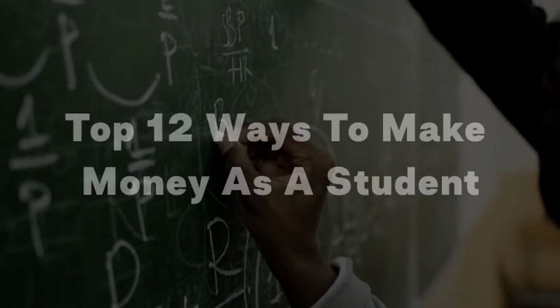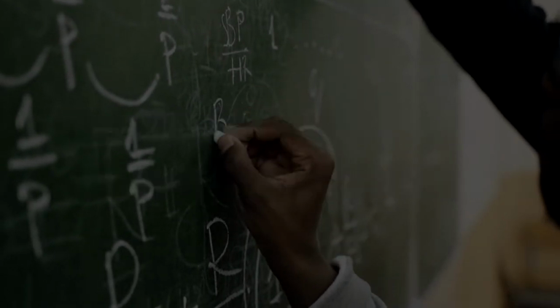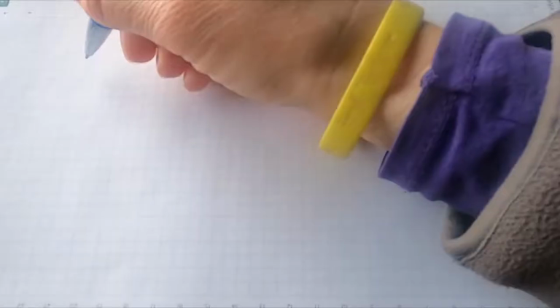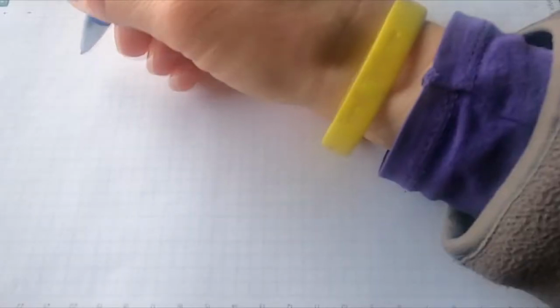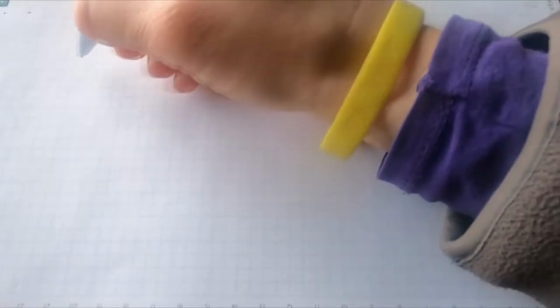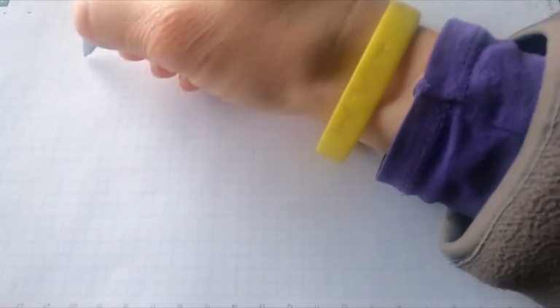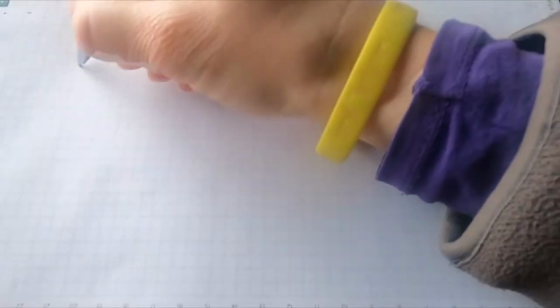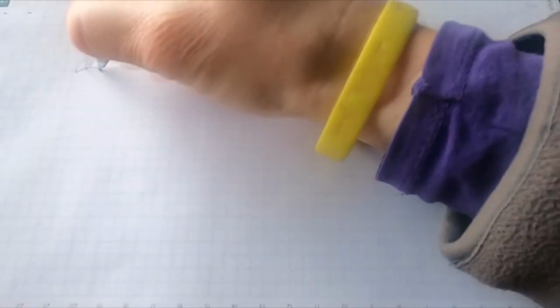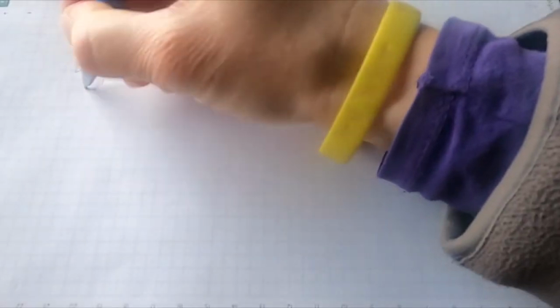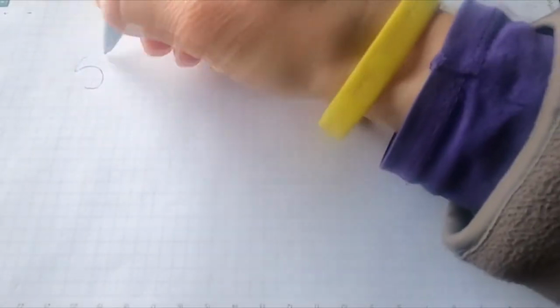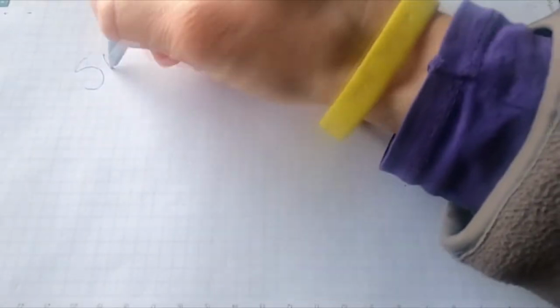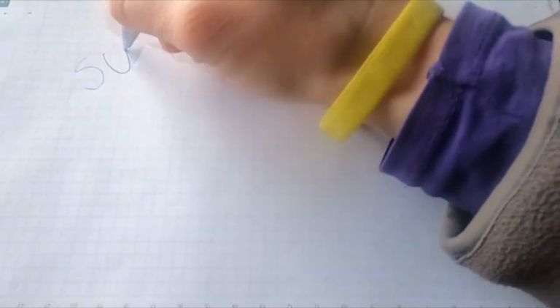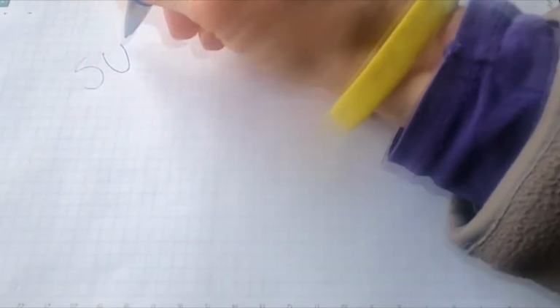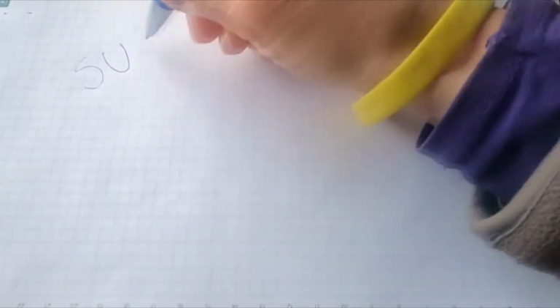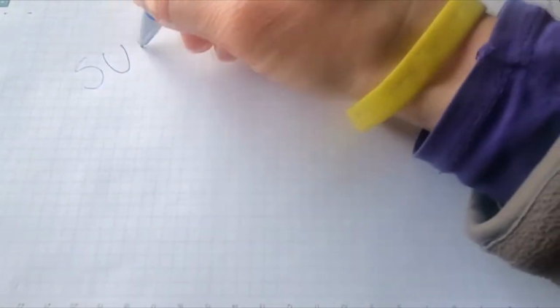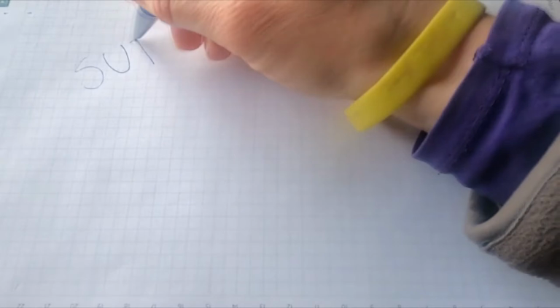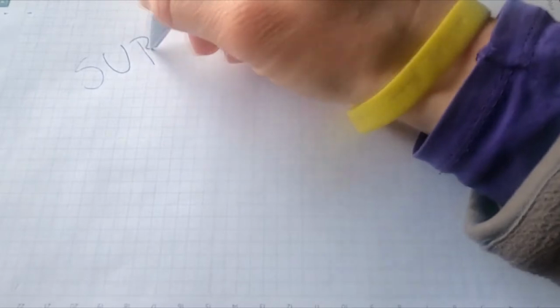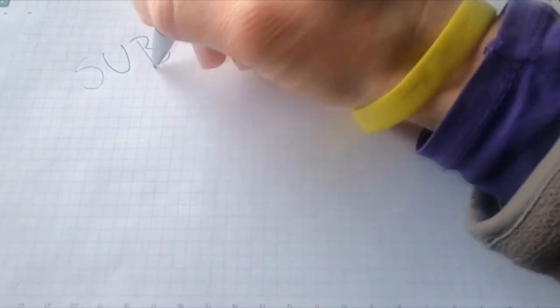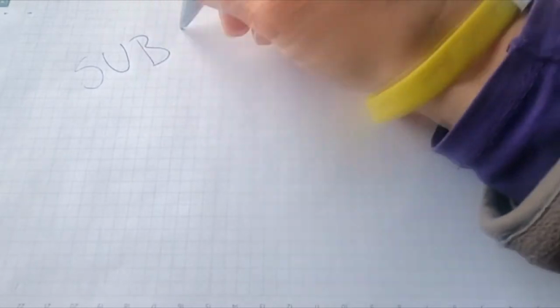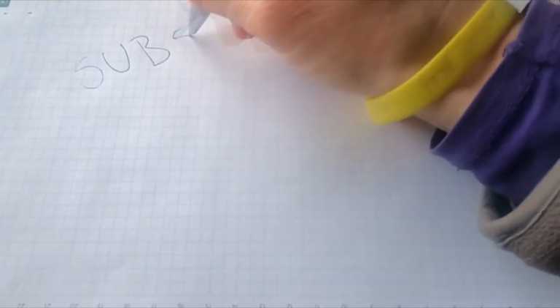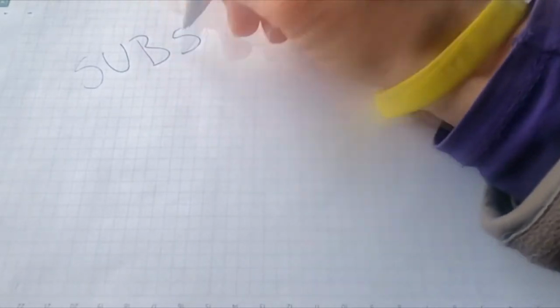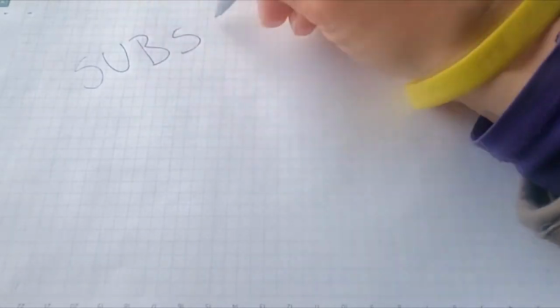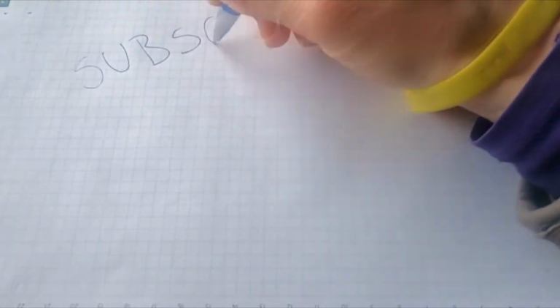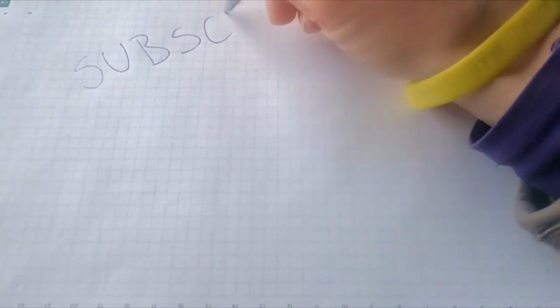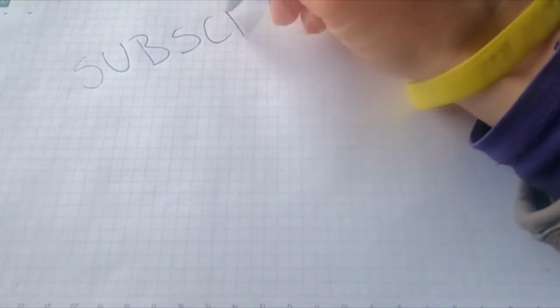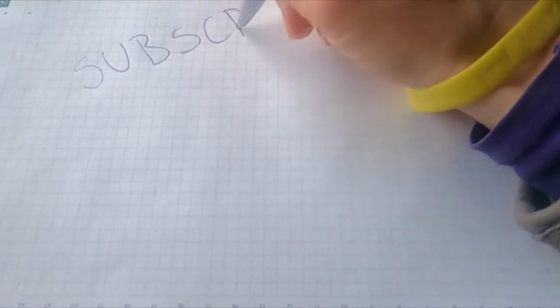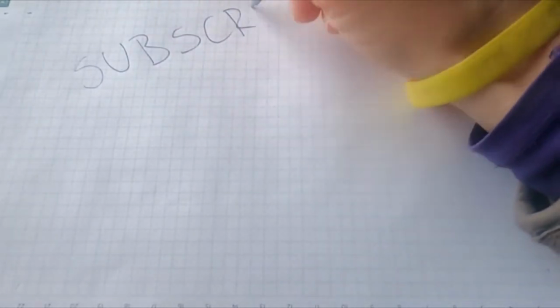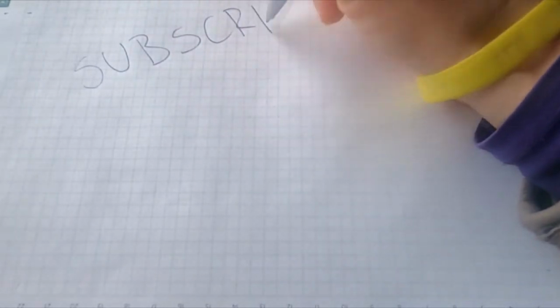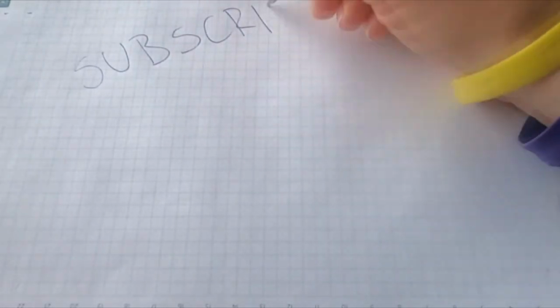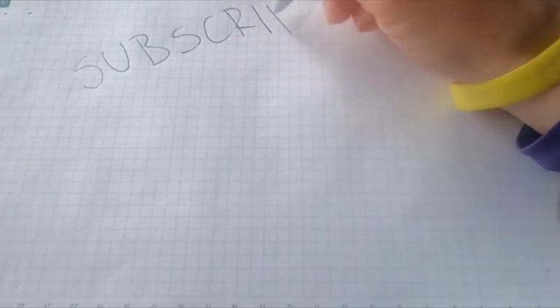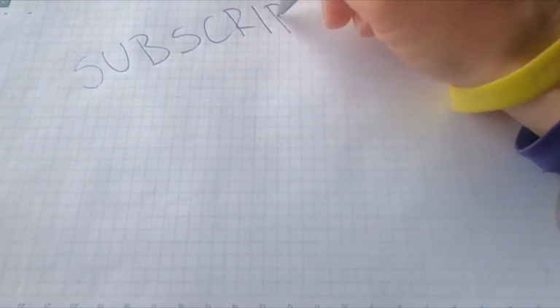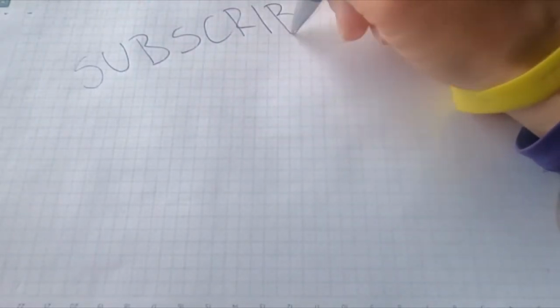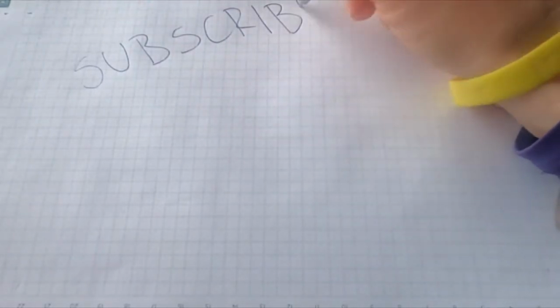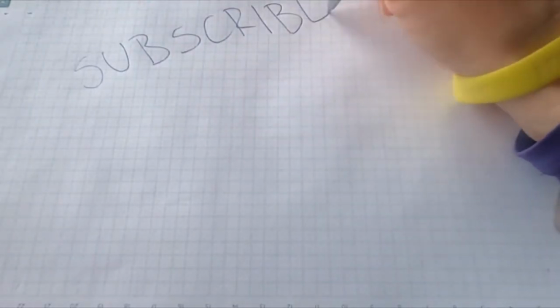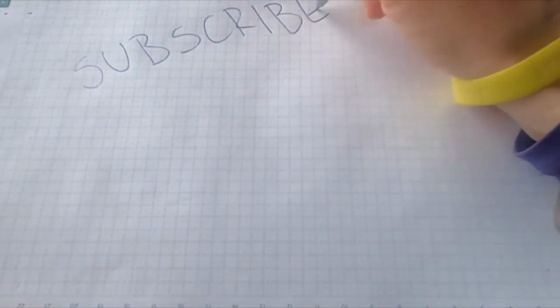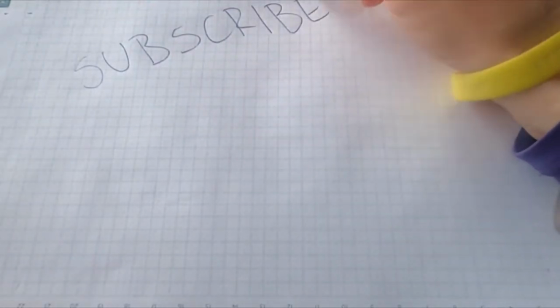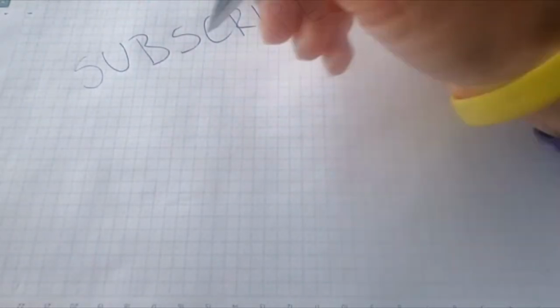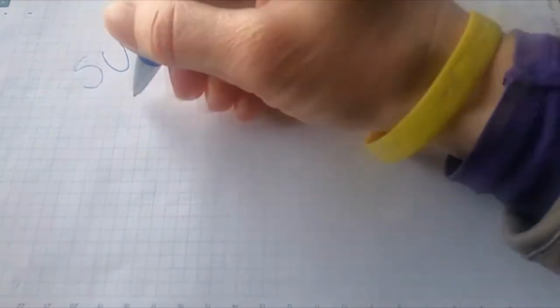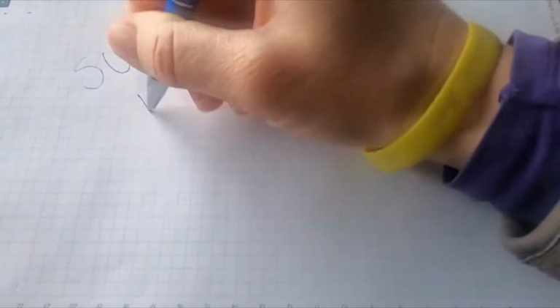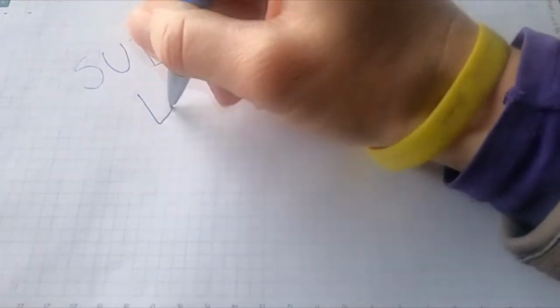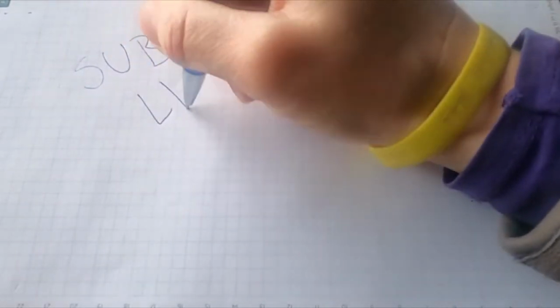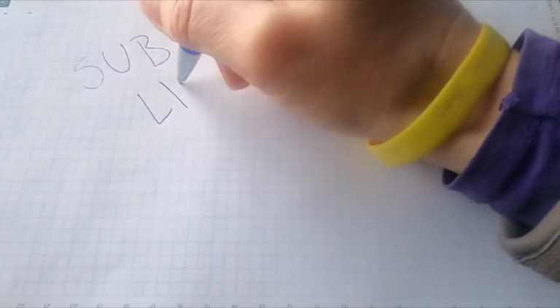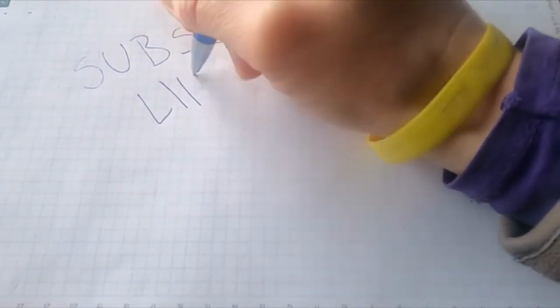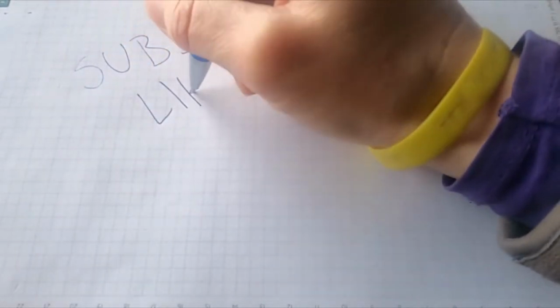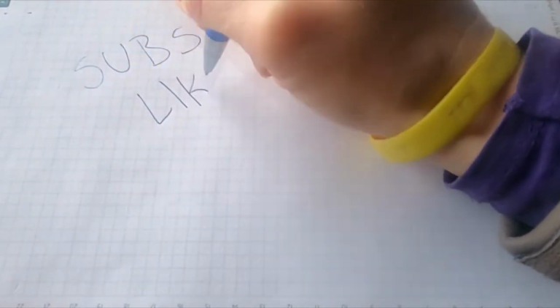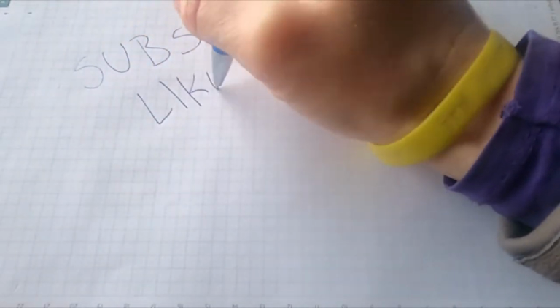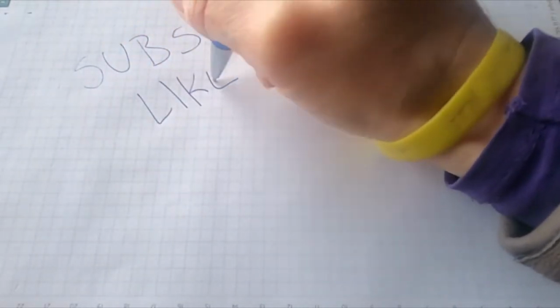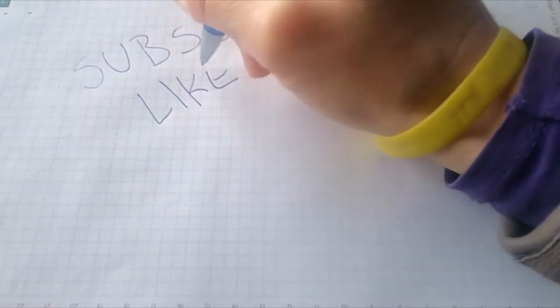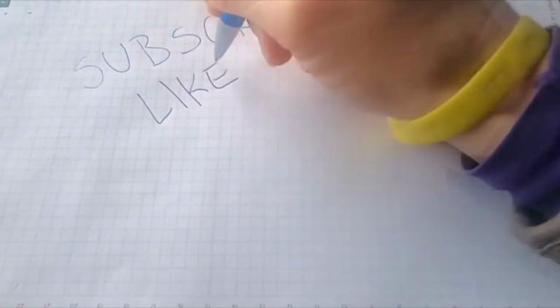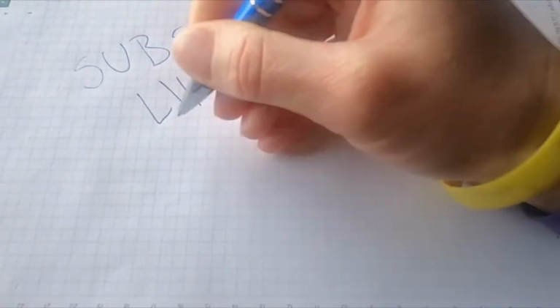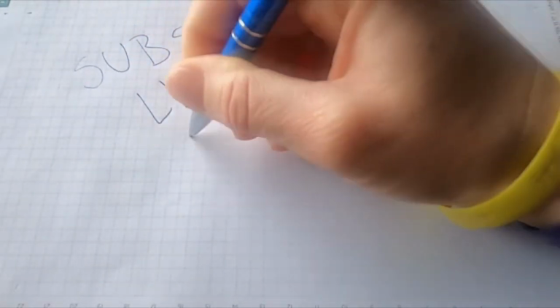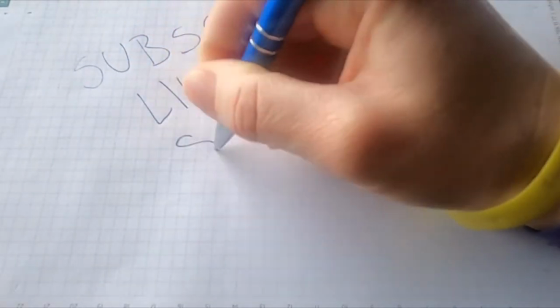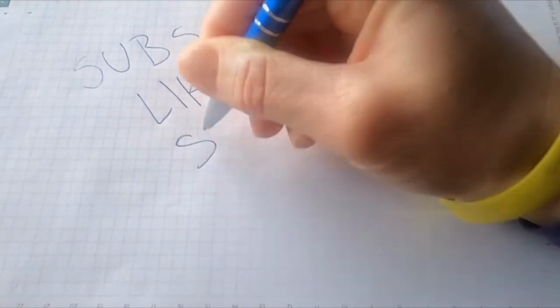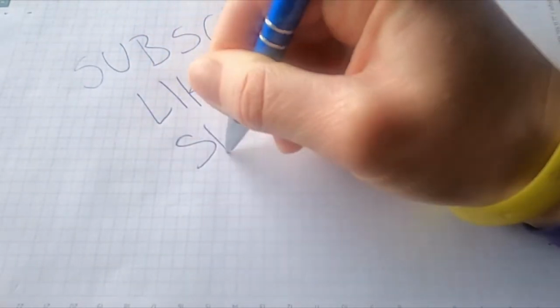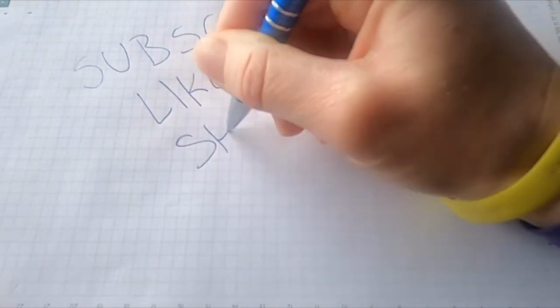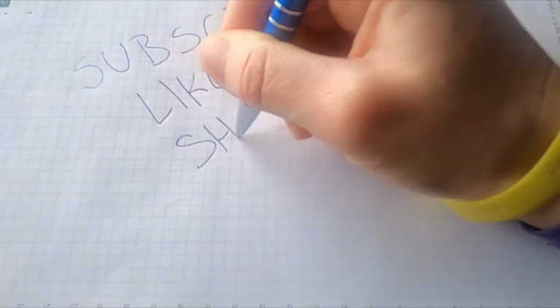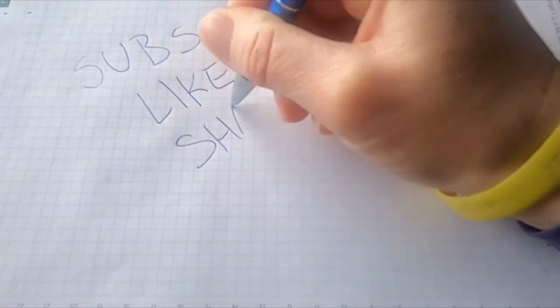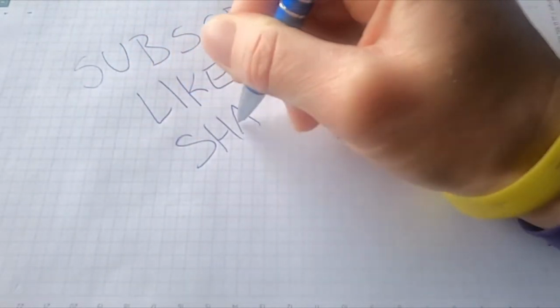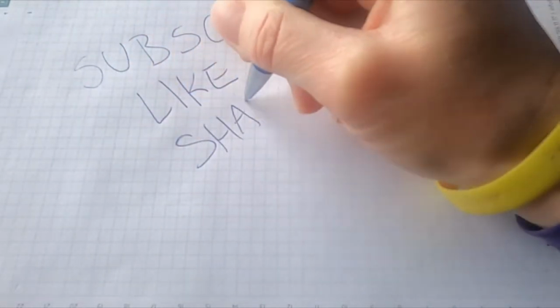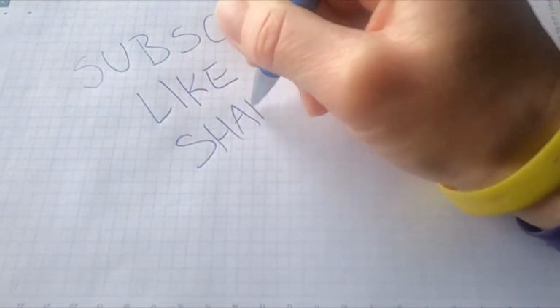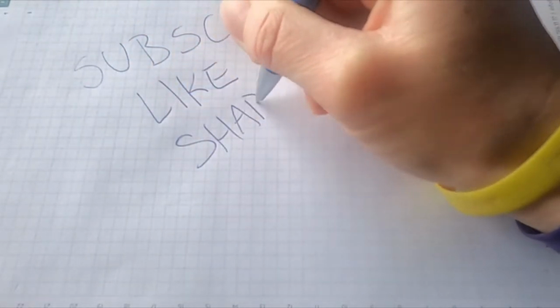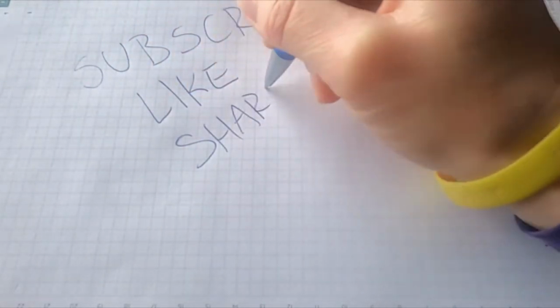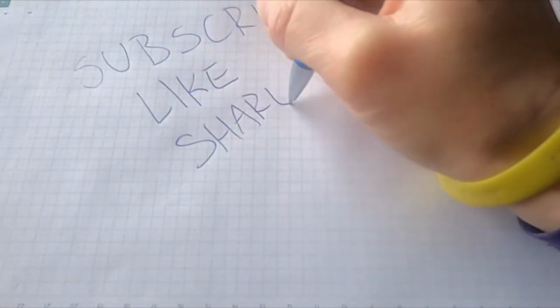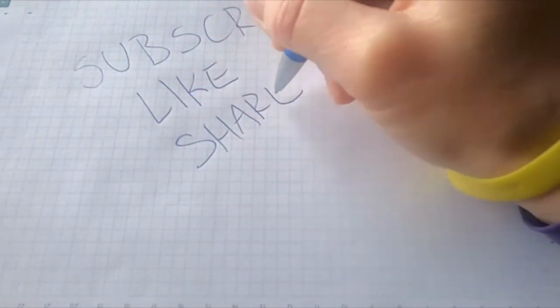But first, welcome to this video, and if you already haven't, make sure to hit the subscribe button and turn on the notification bell.